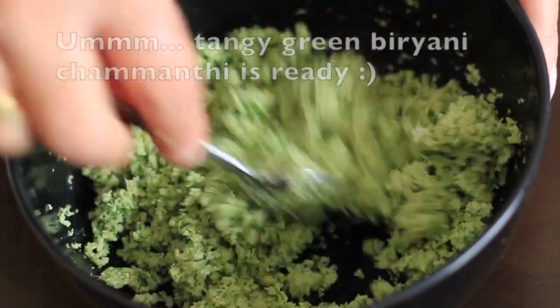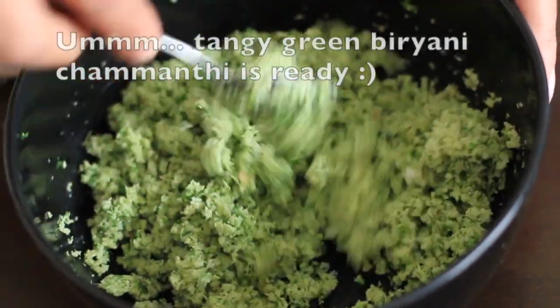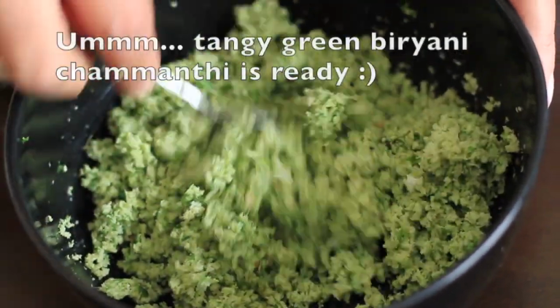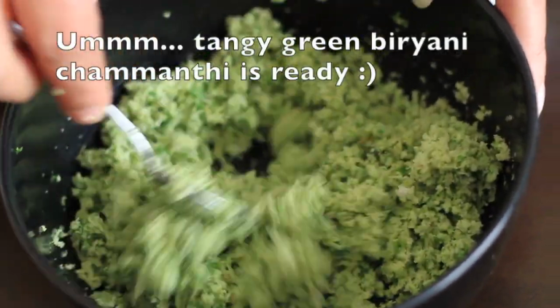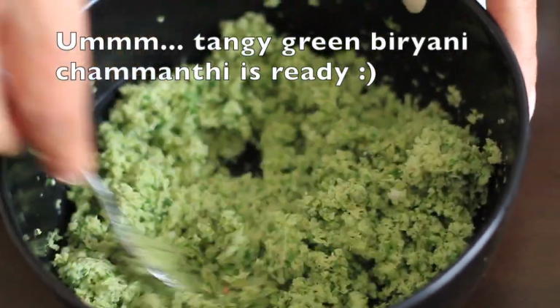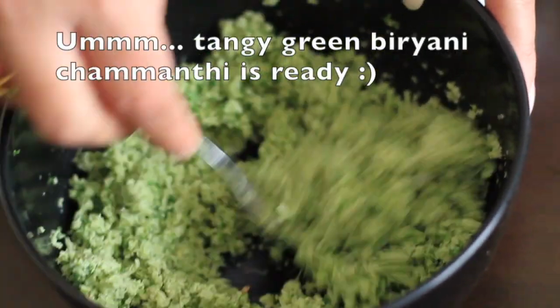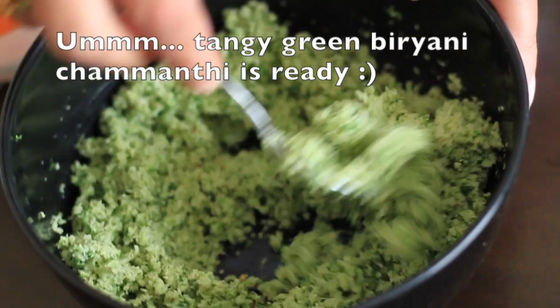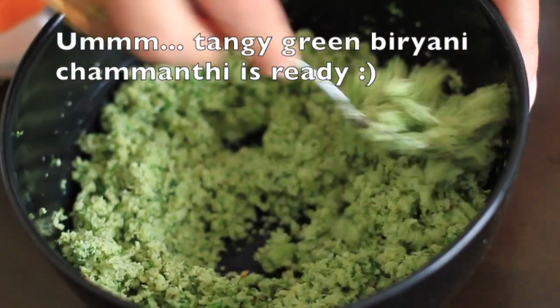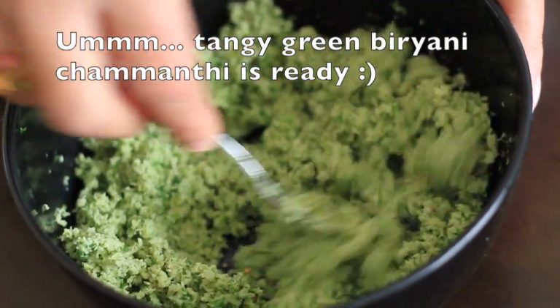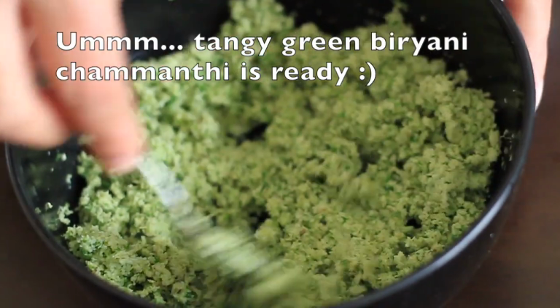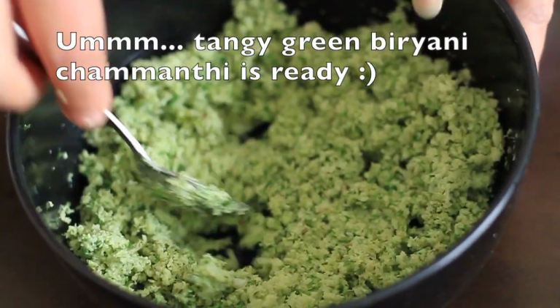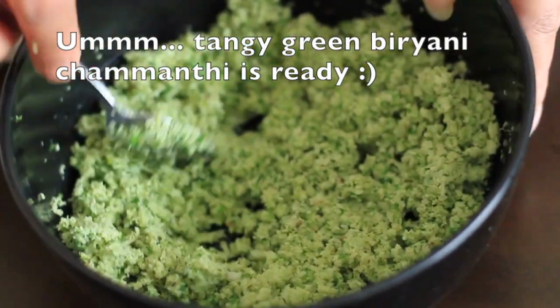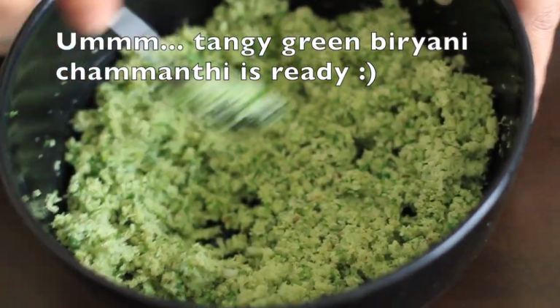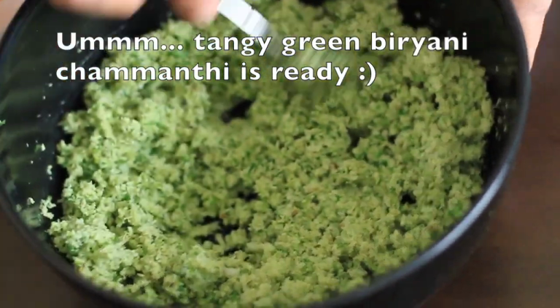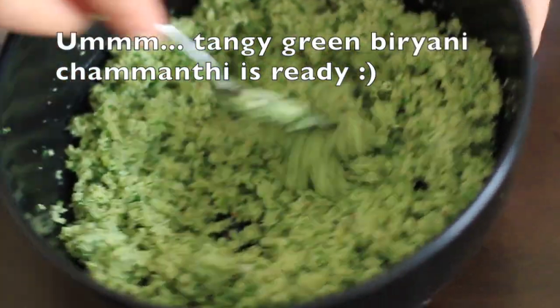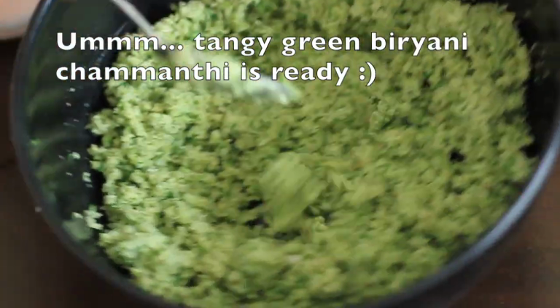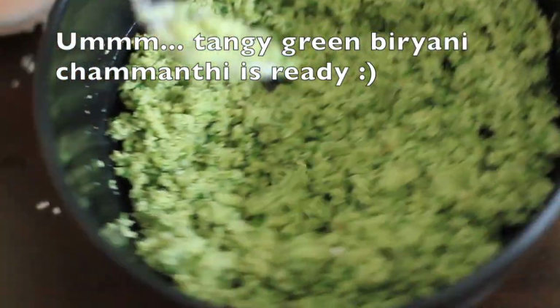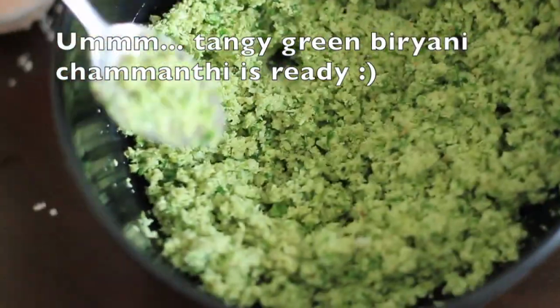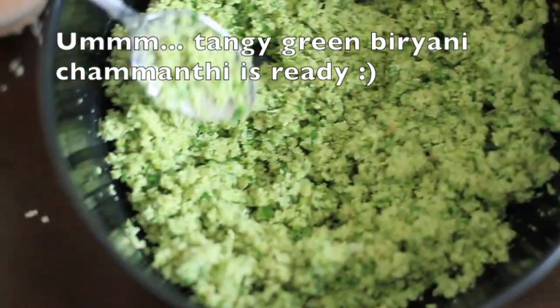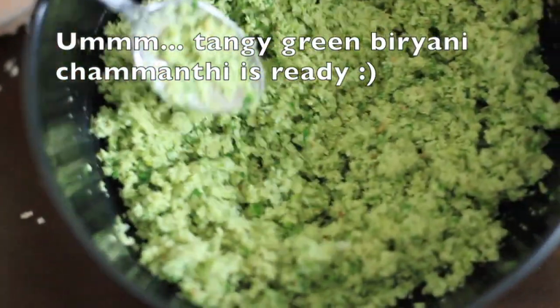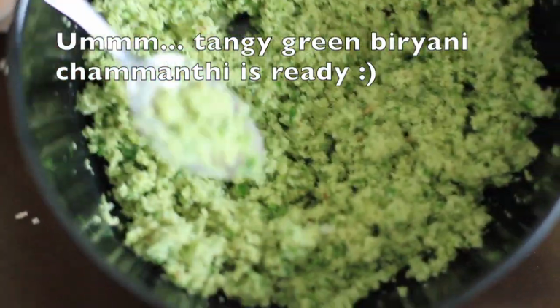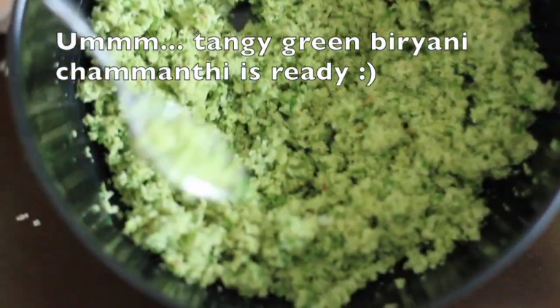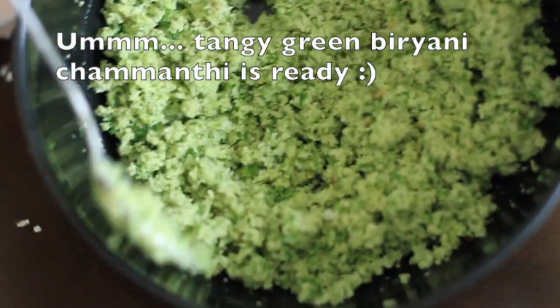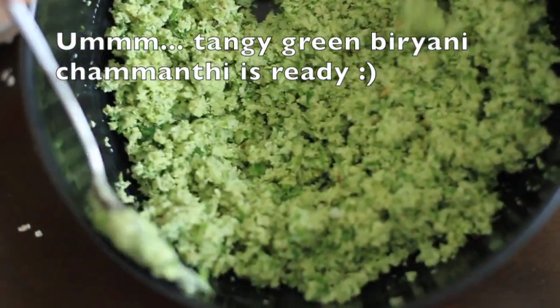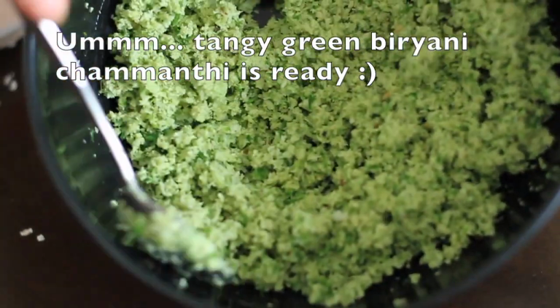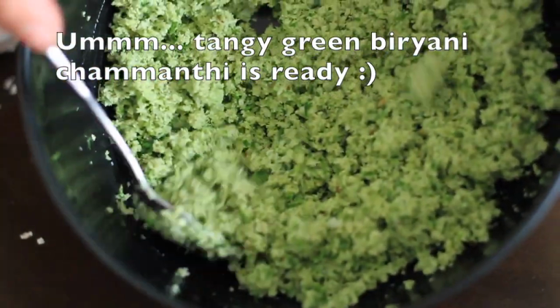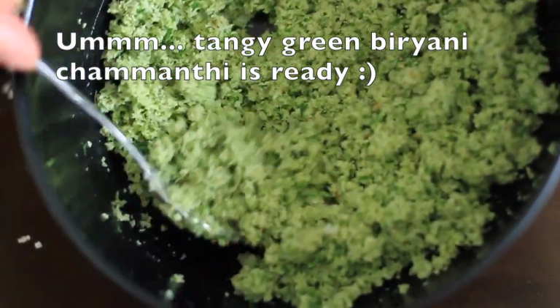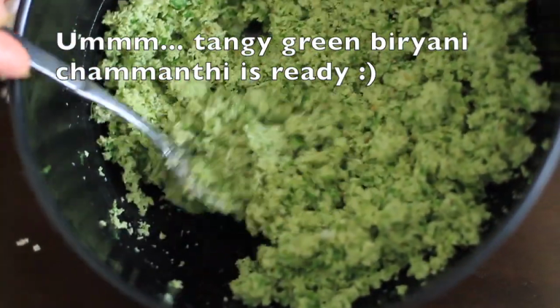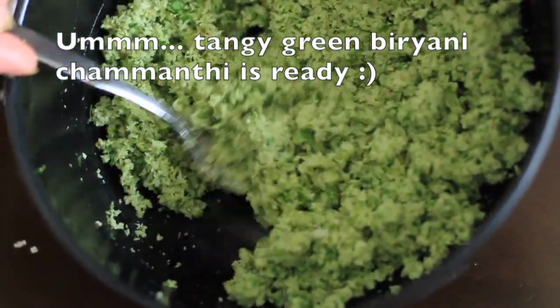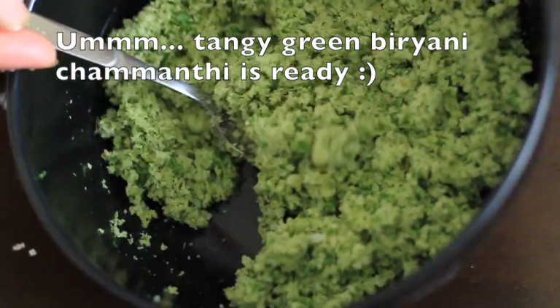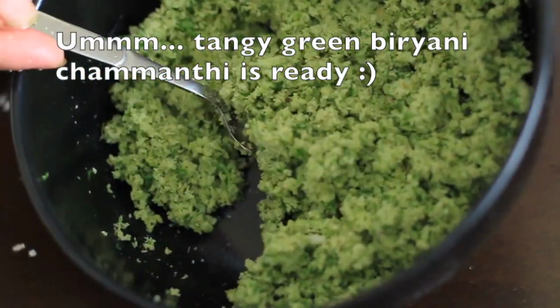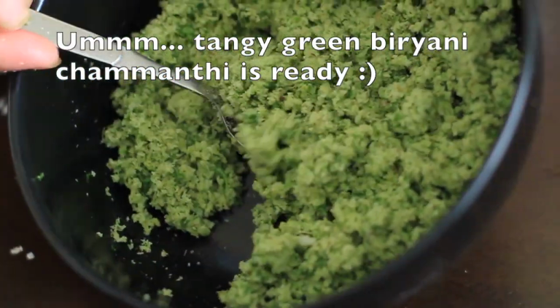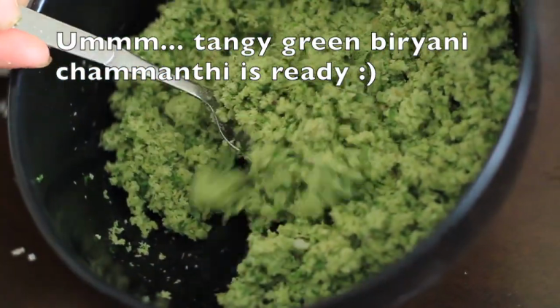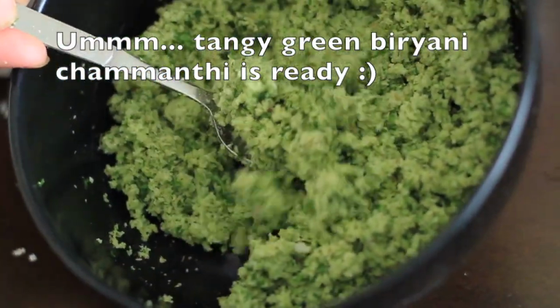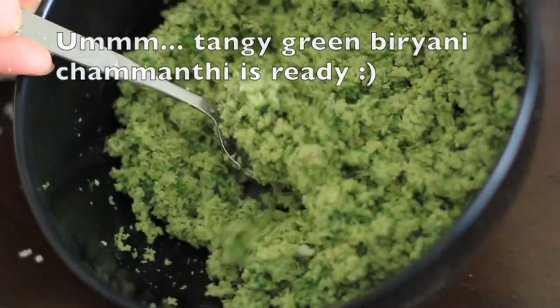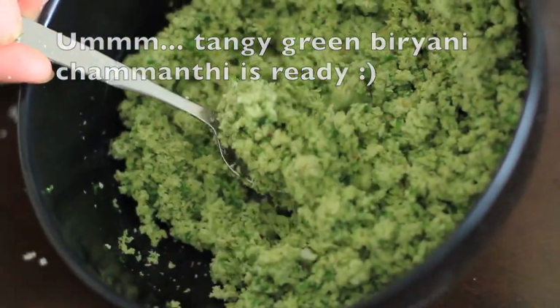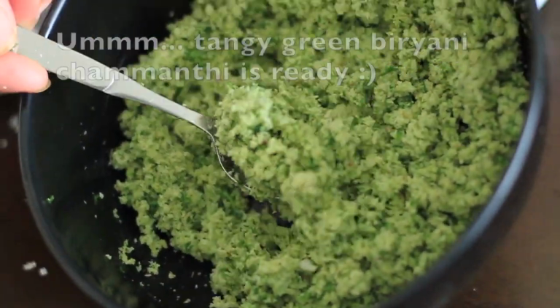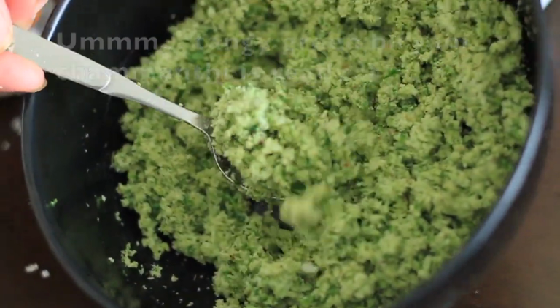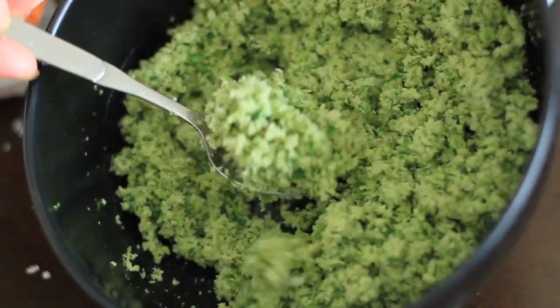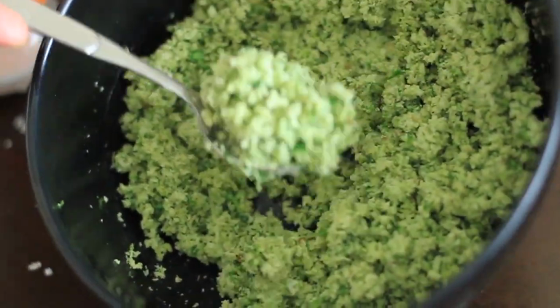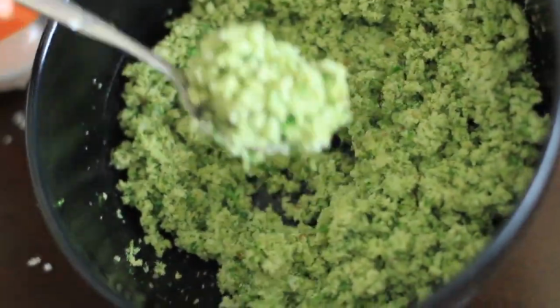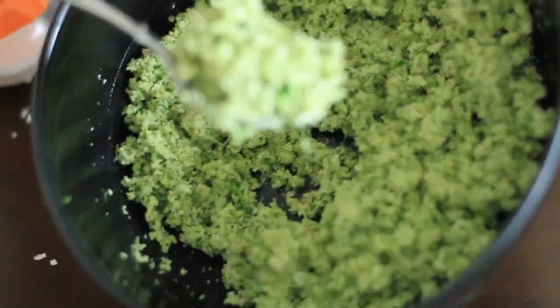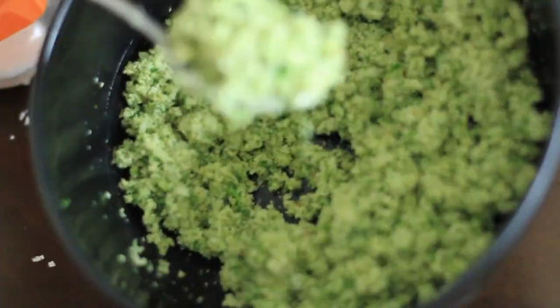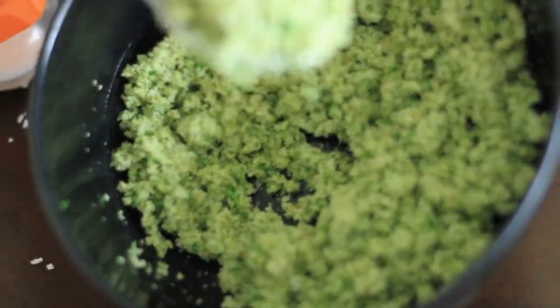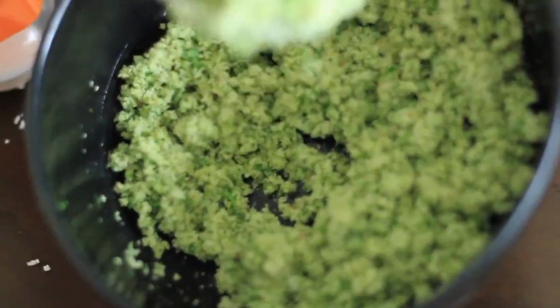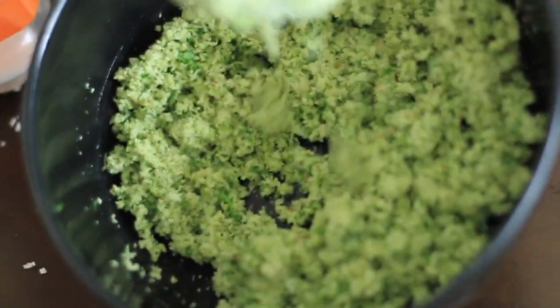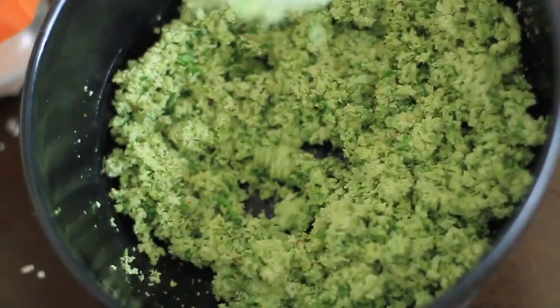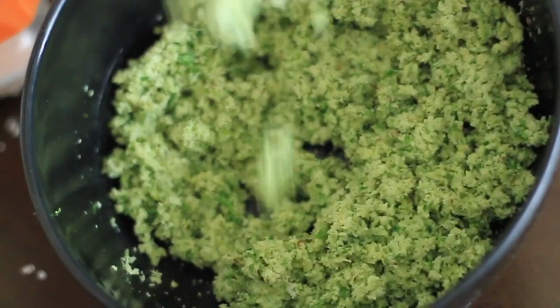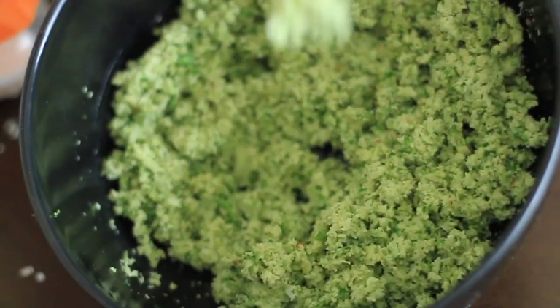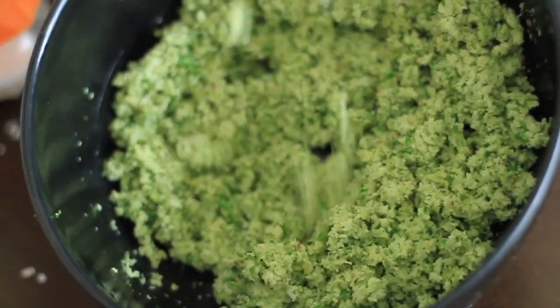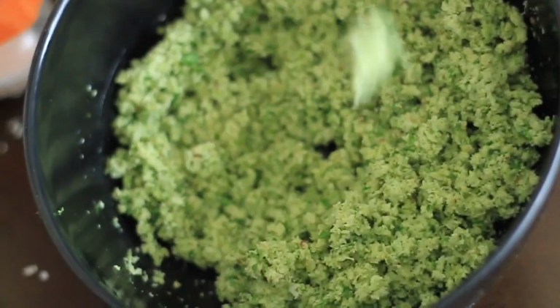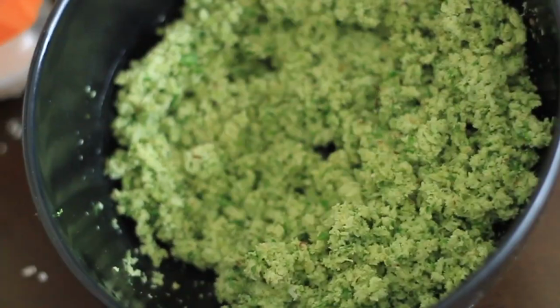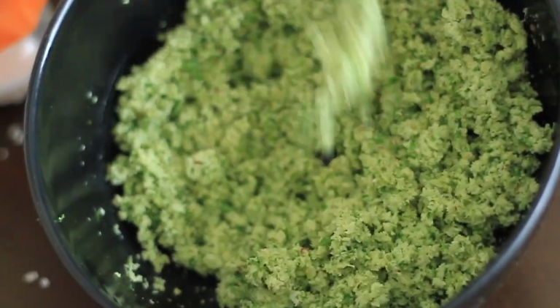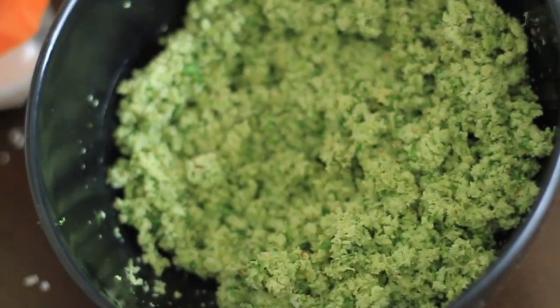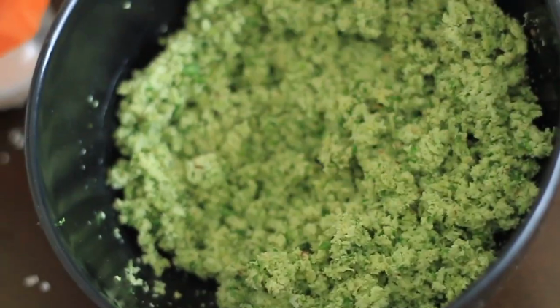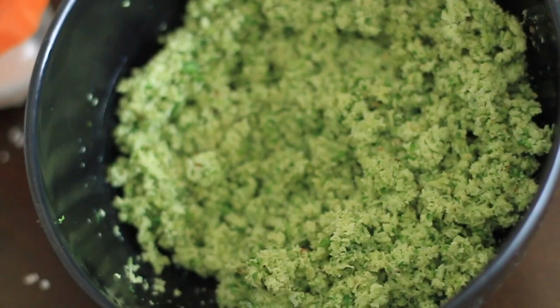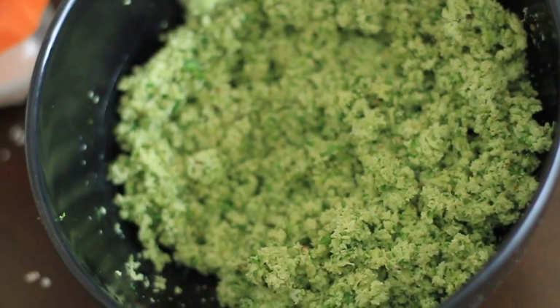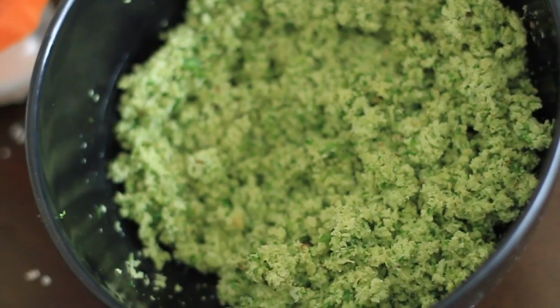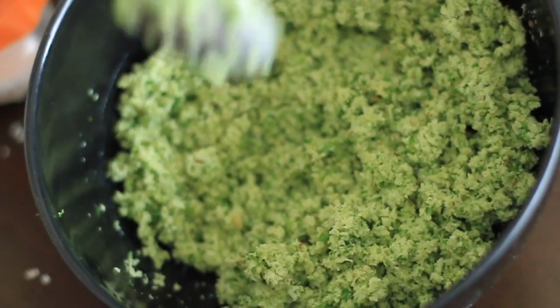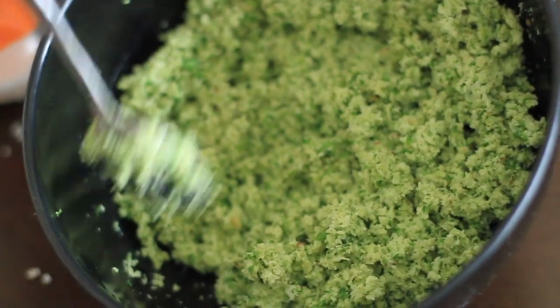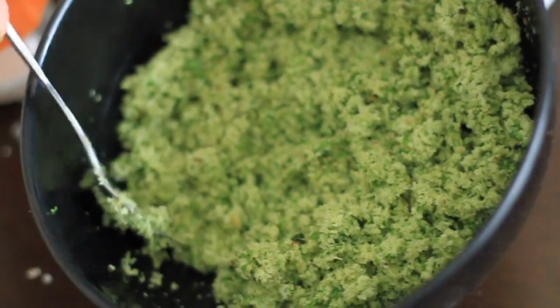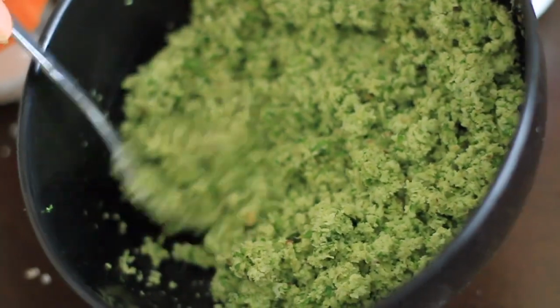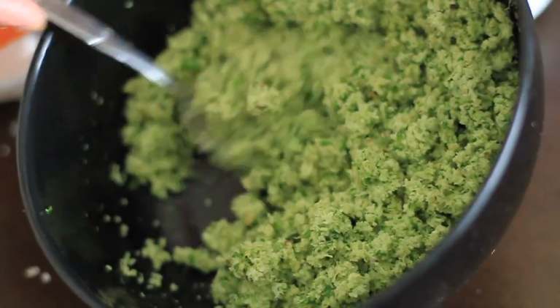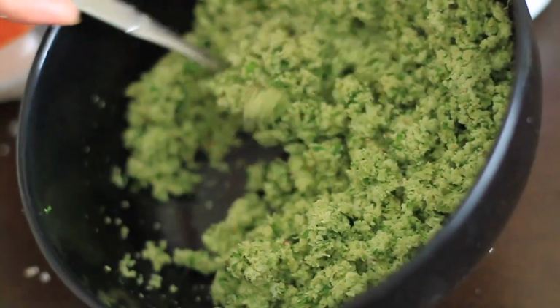Now our tangy chamandi is ready to serve with tasty Kerala biryani.